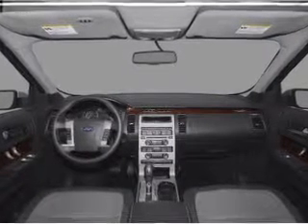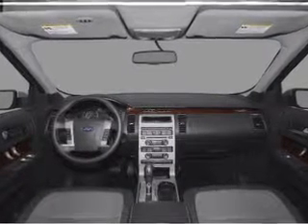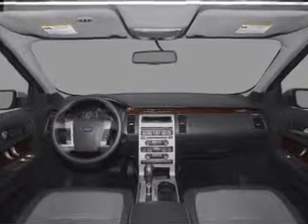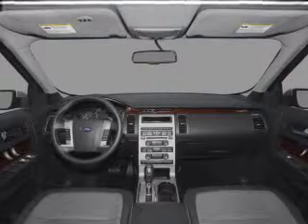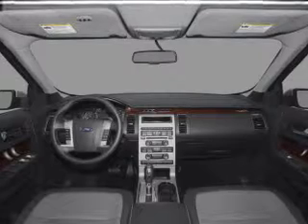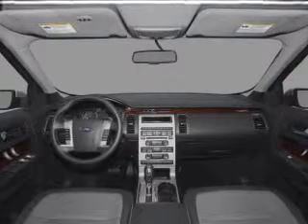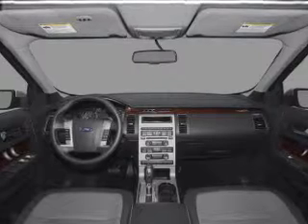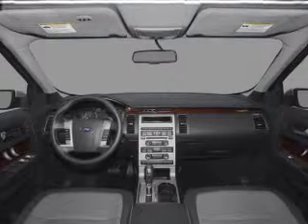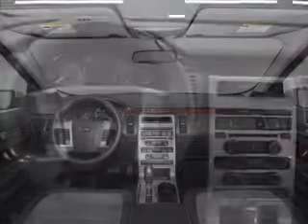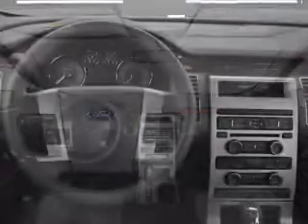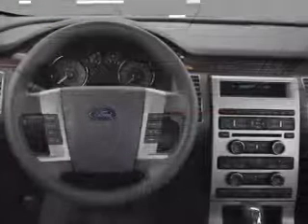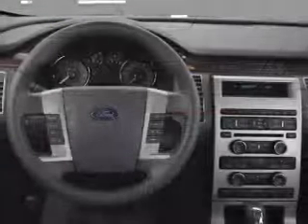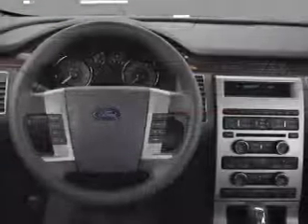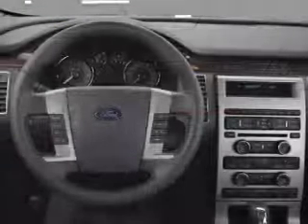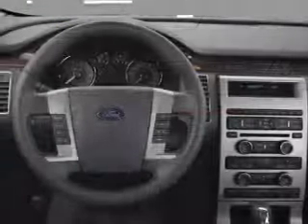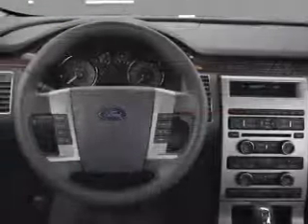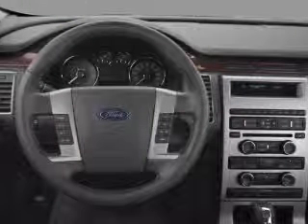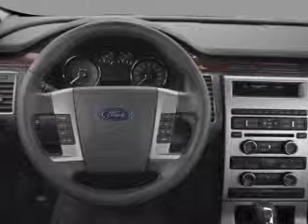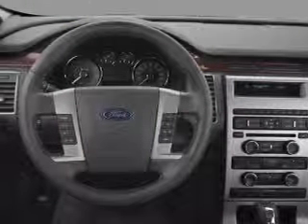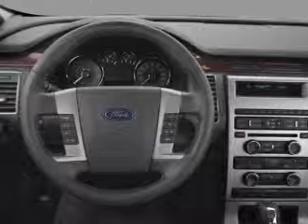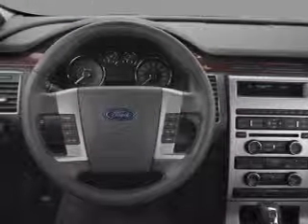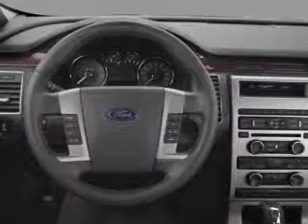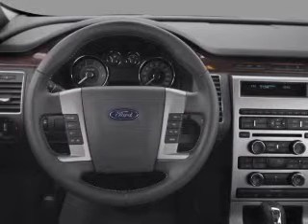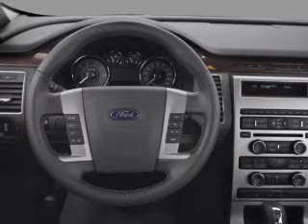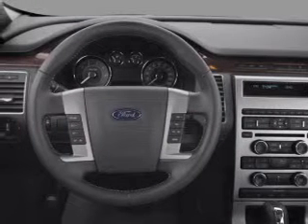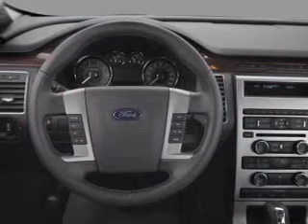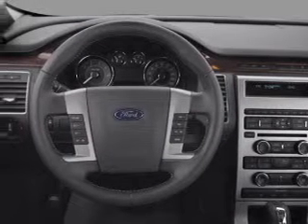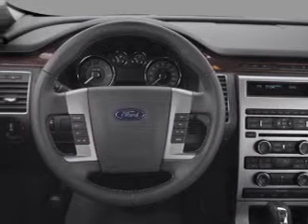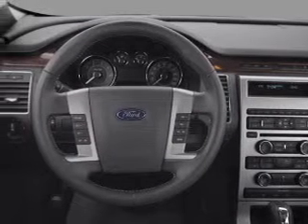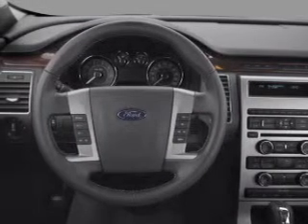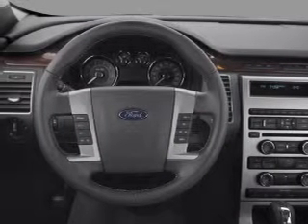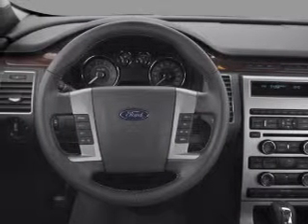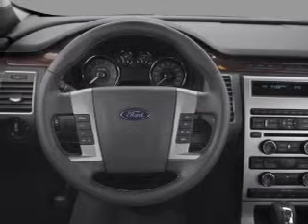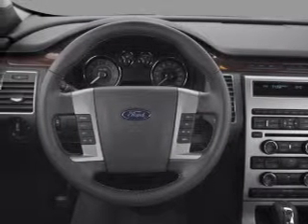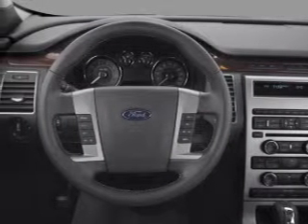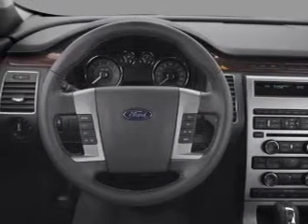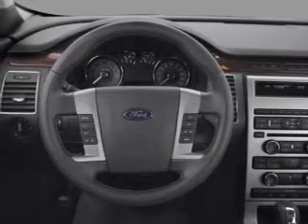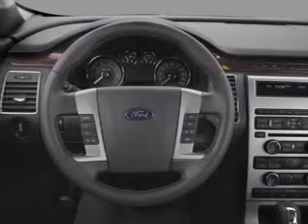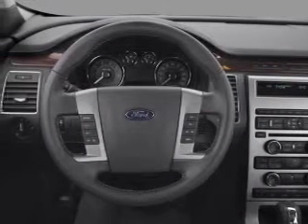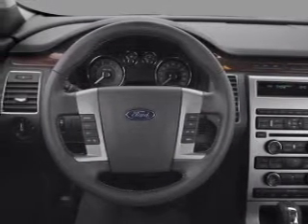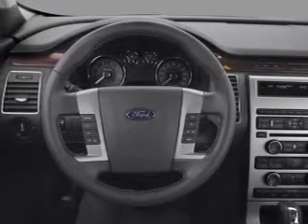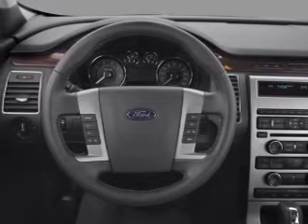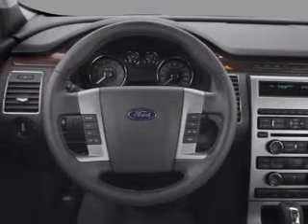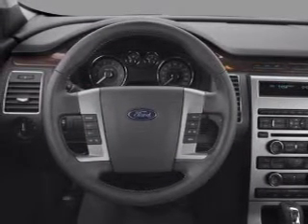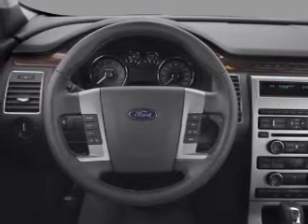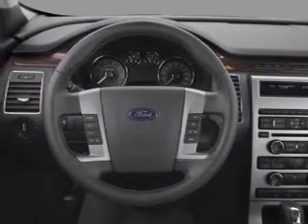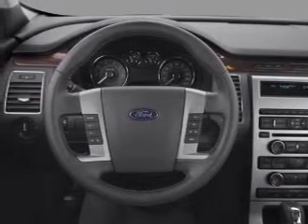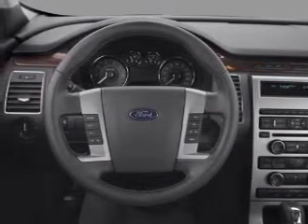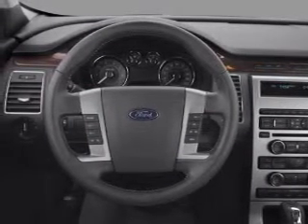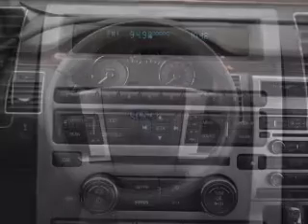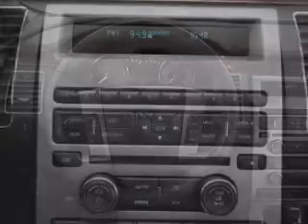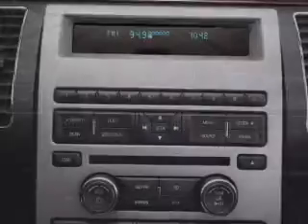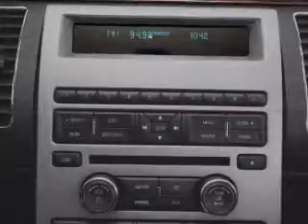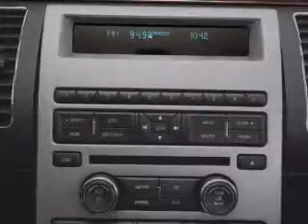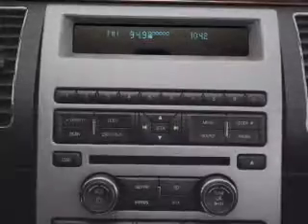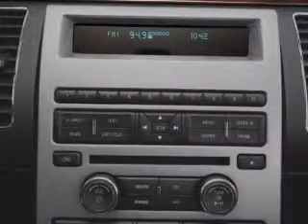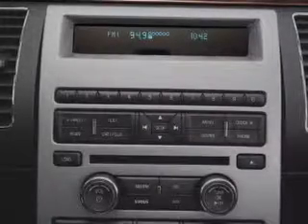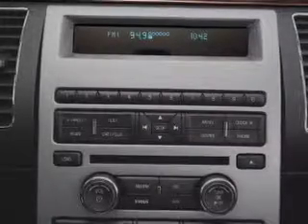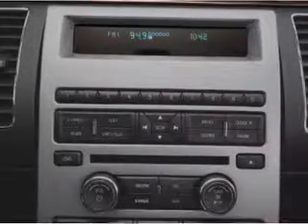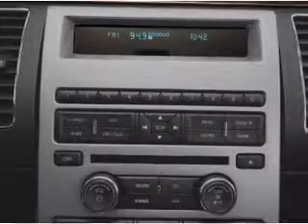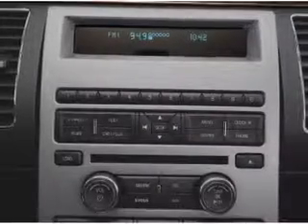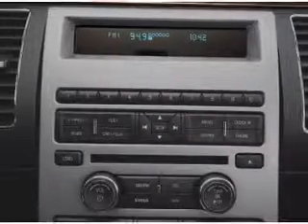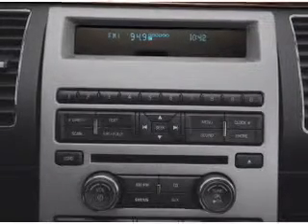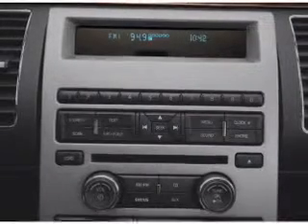Heated seats offer comfort in cold weather. Enjoy the comfort of dual temperature controls. Call today to schedule a test drive and learn more.